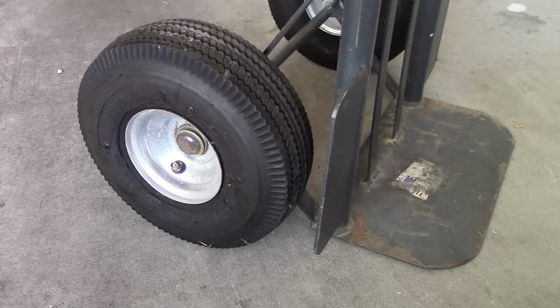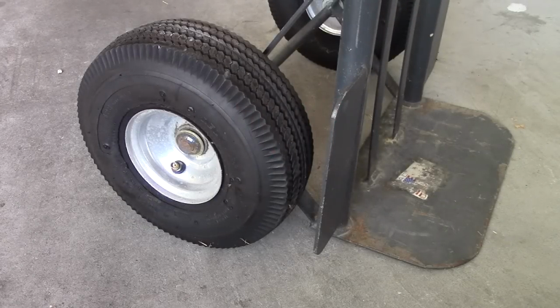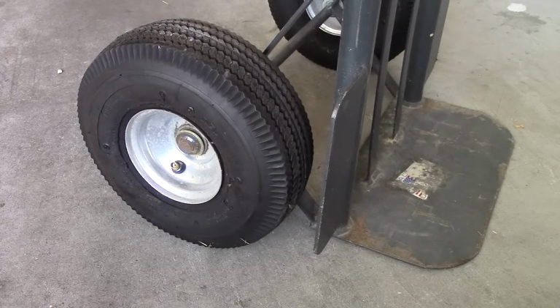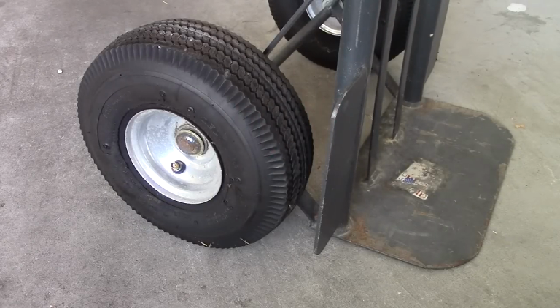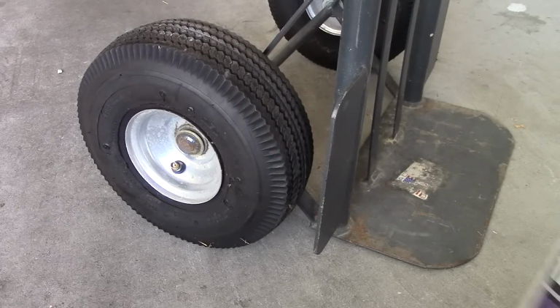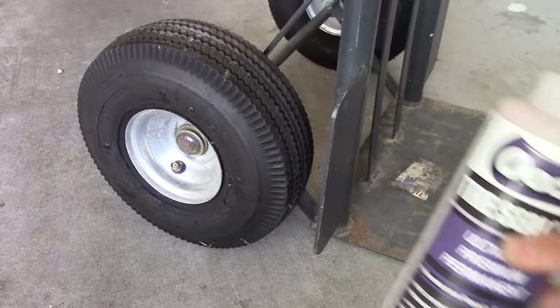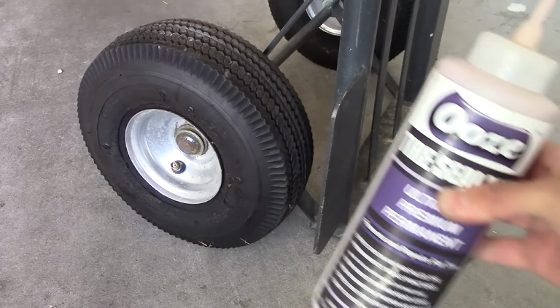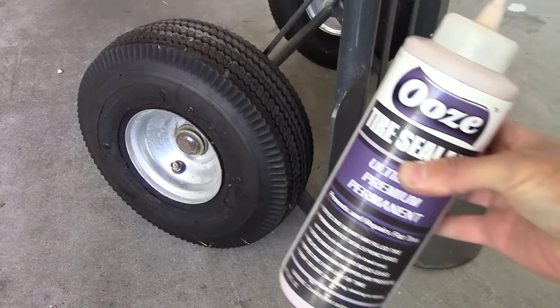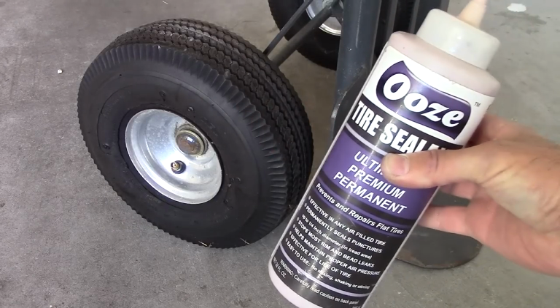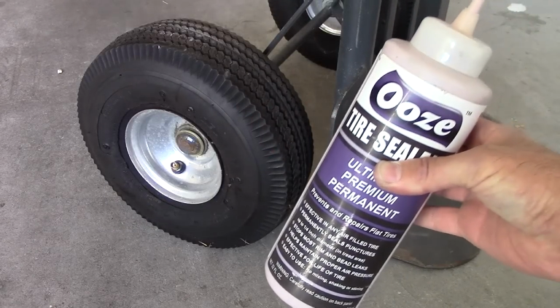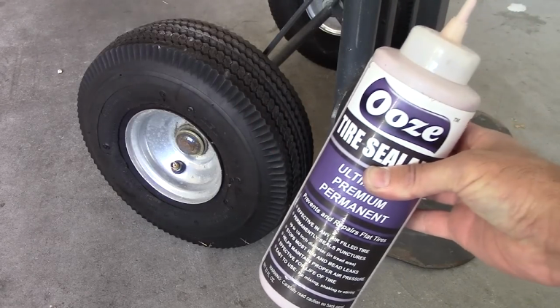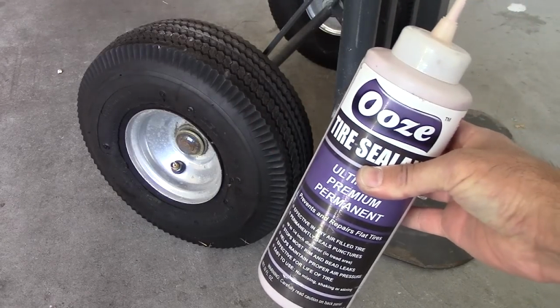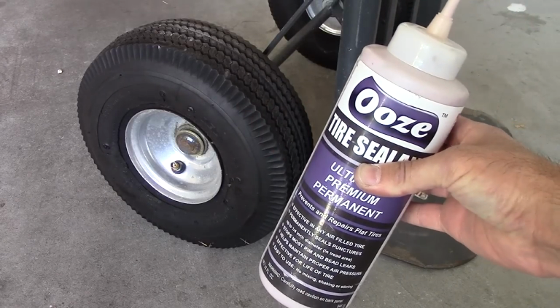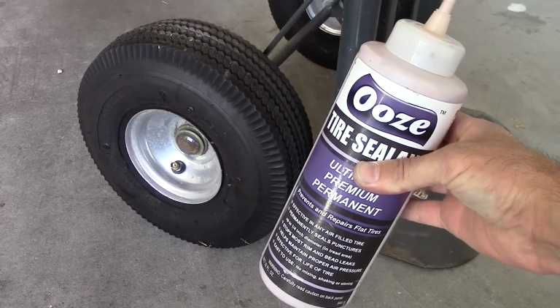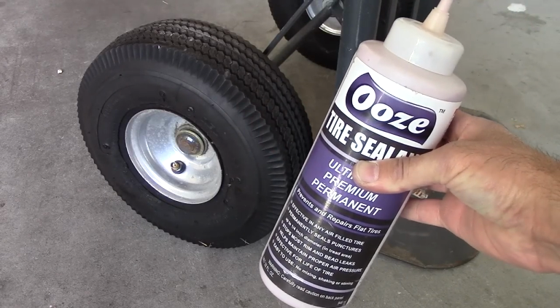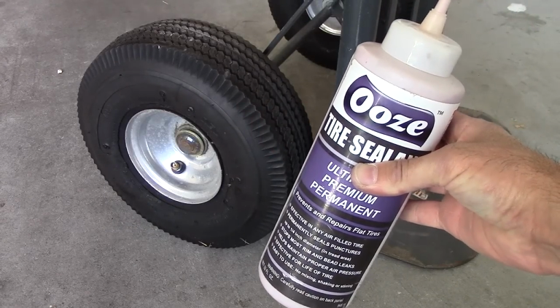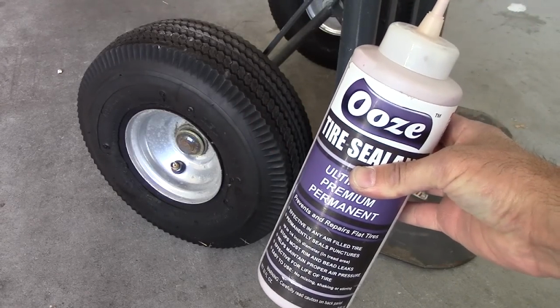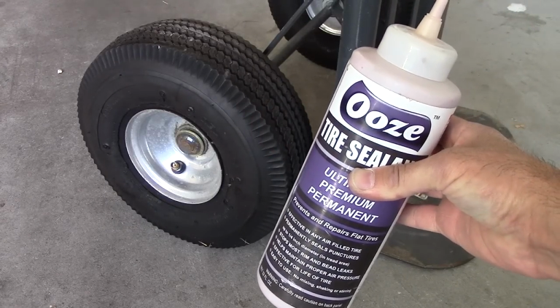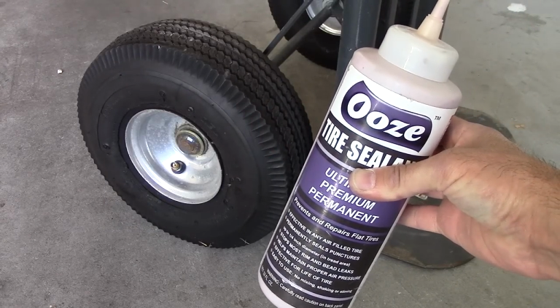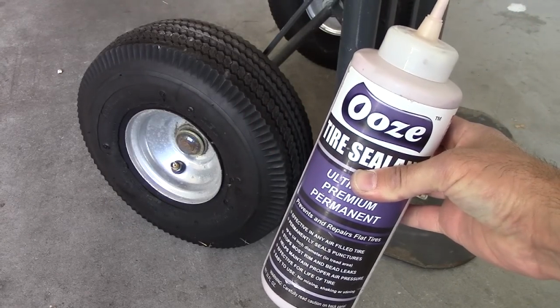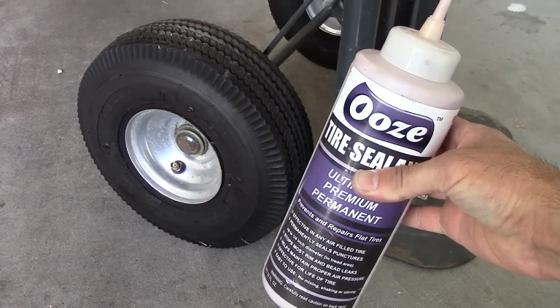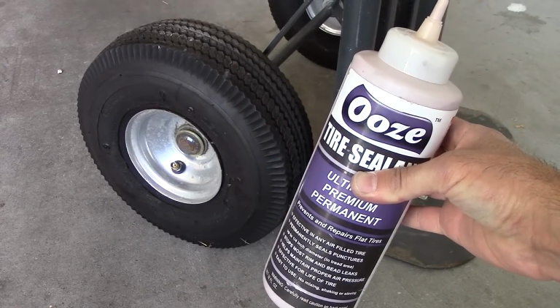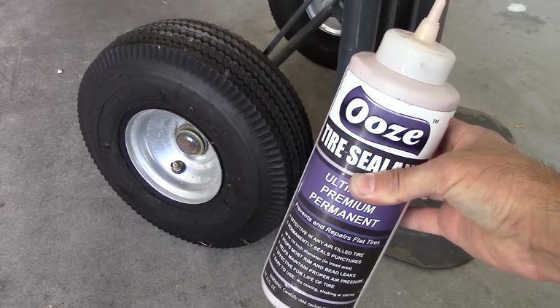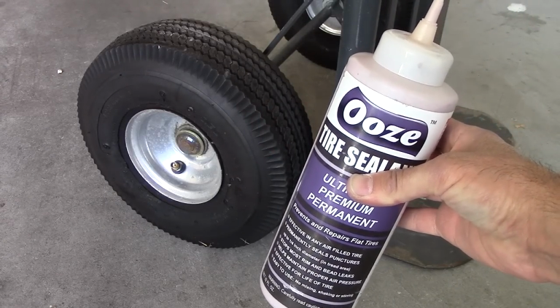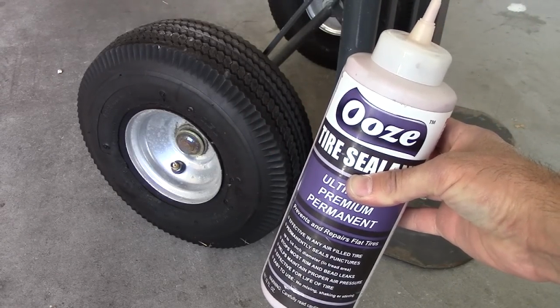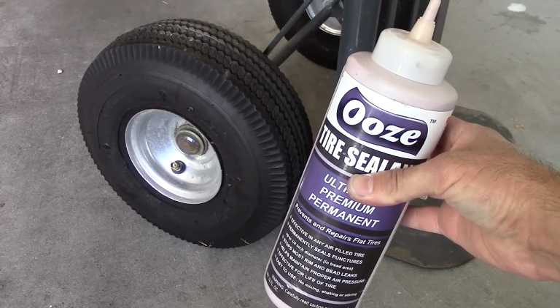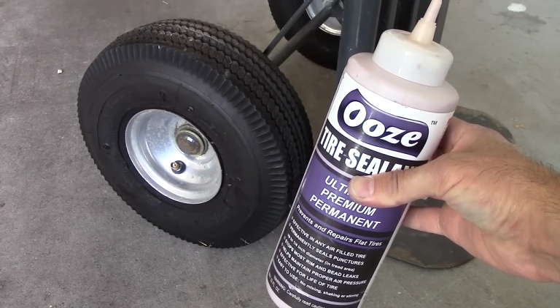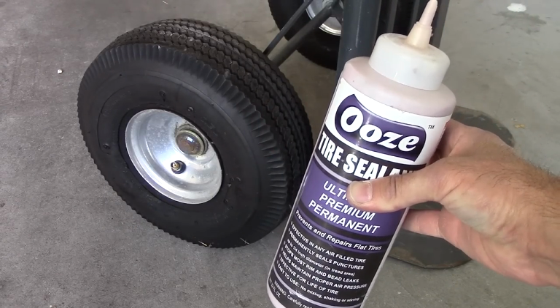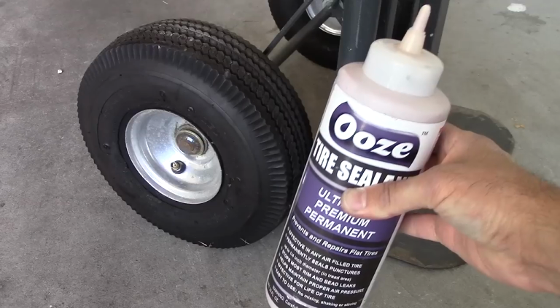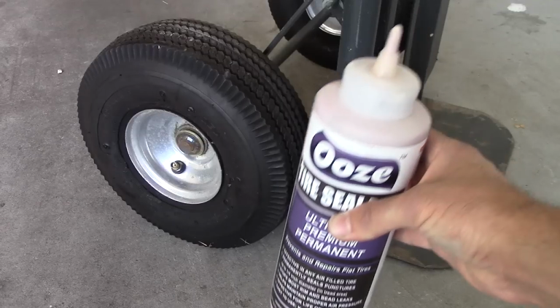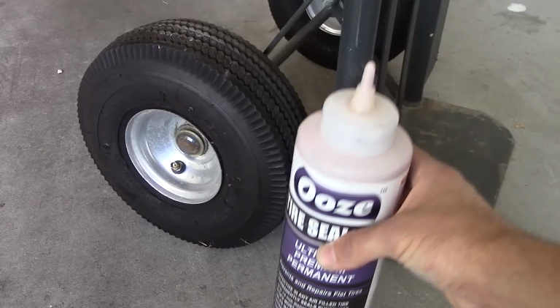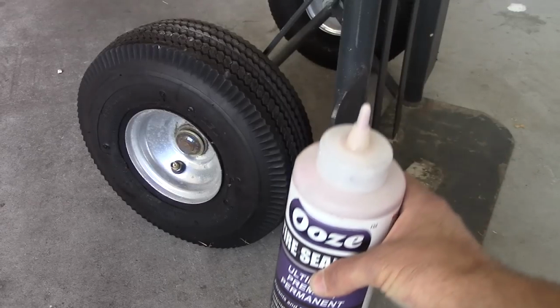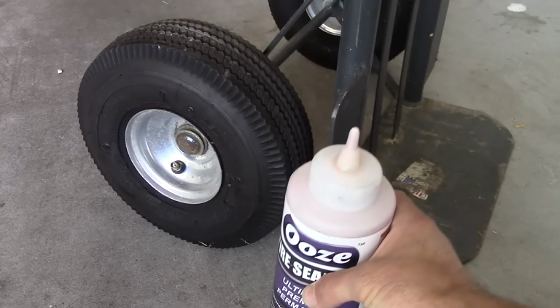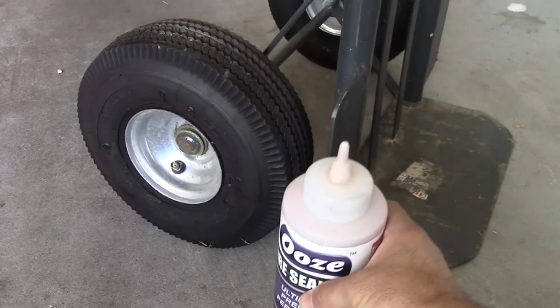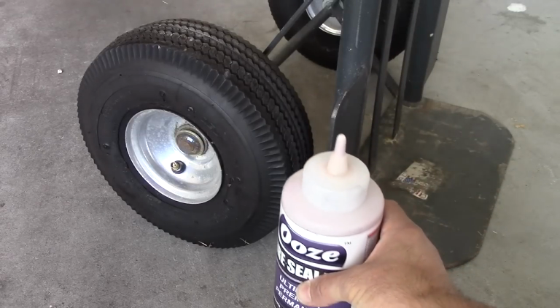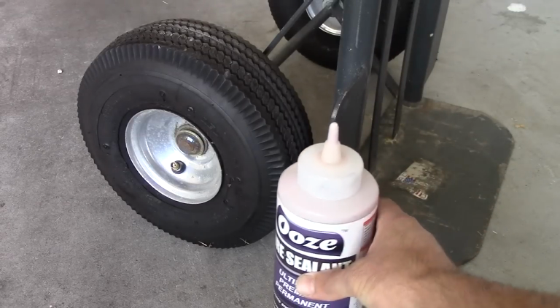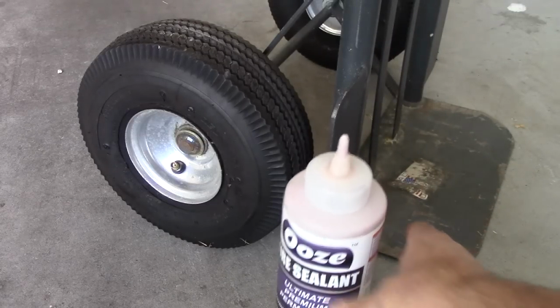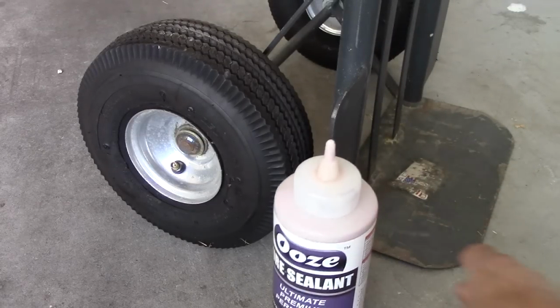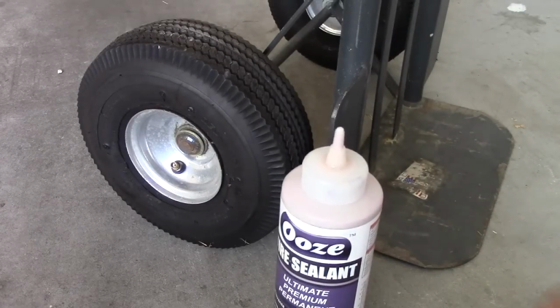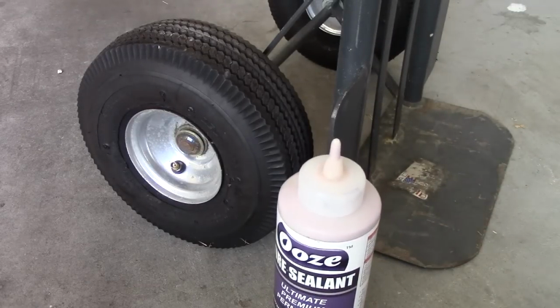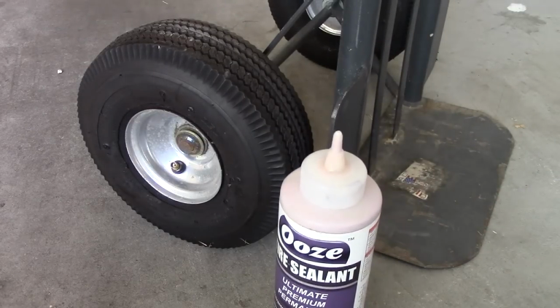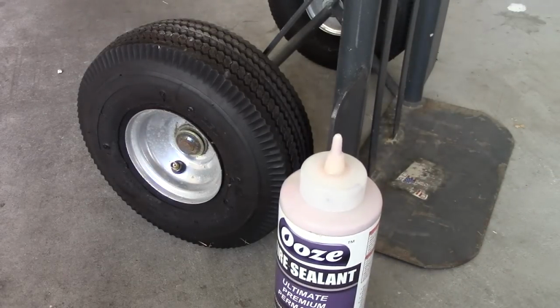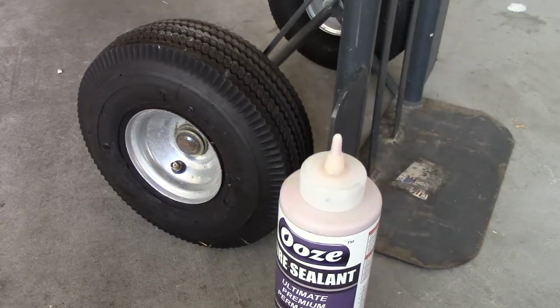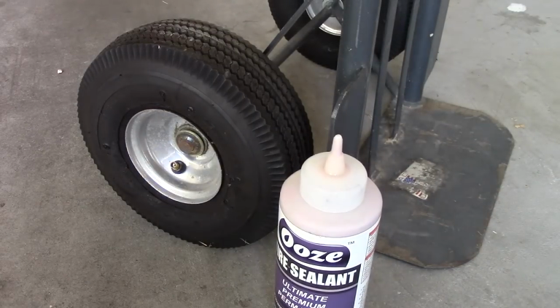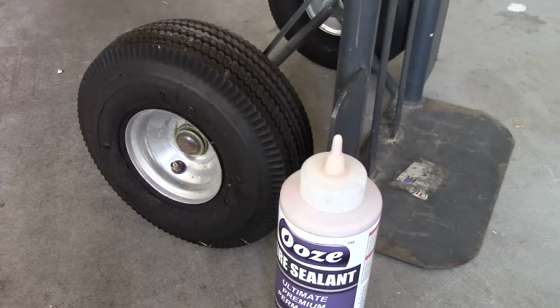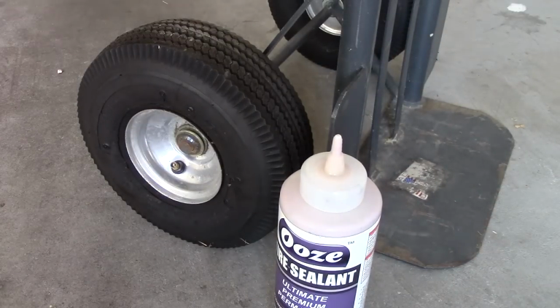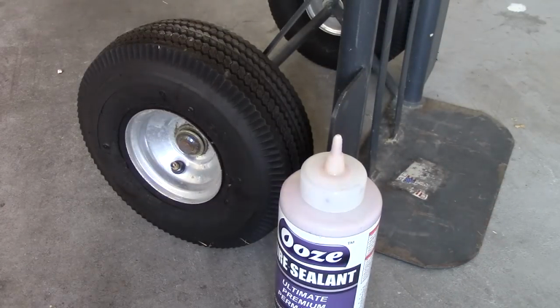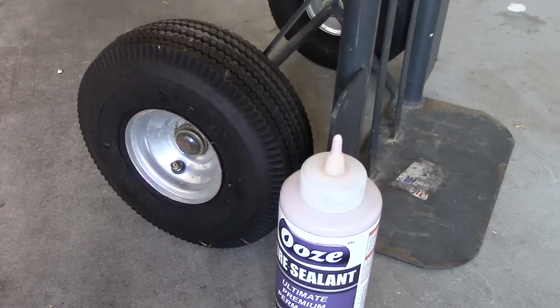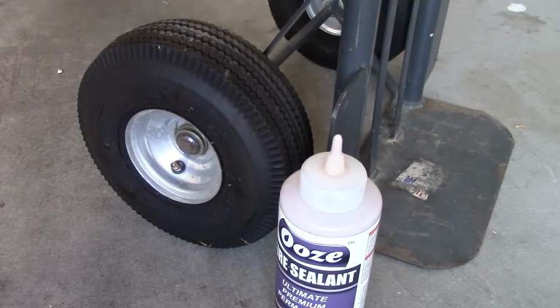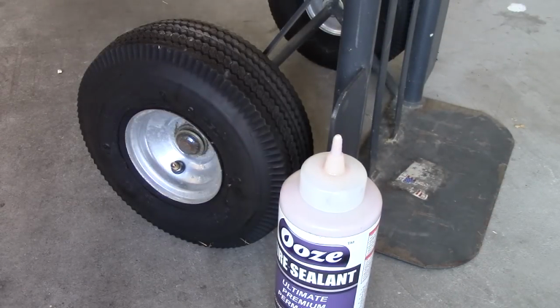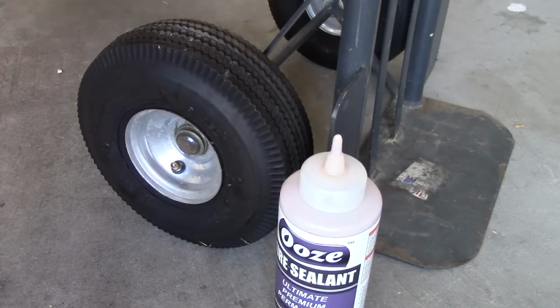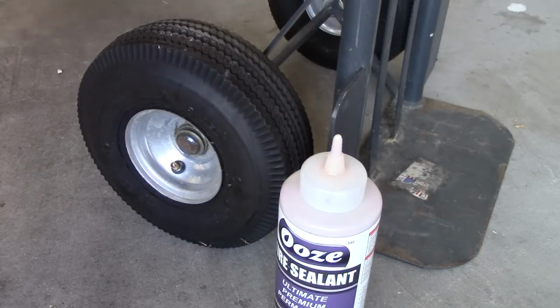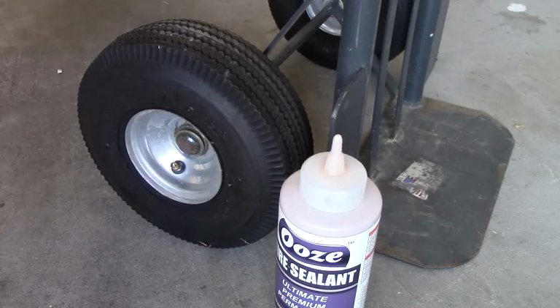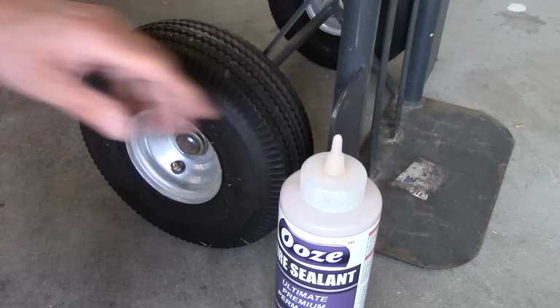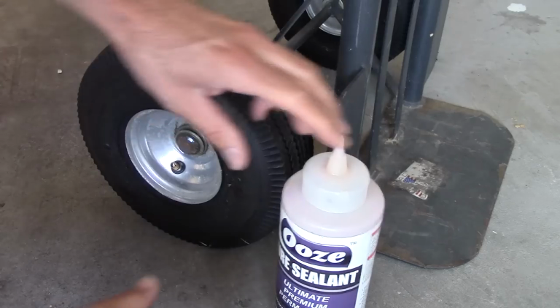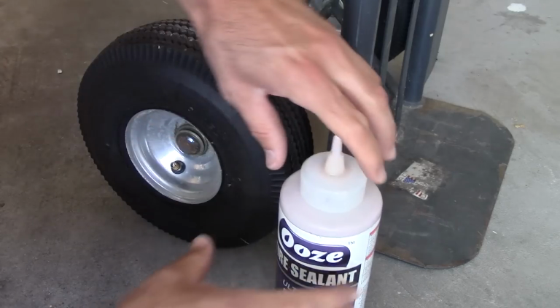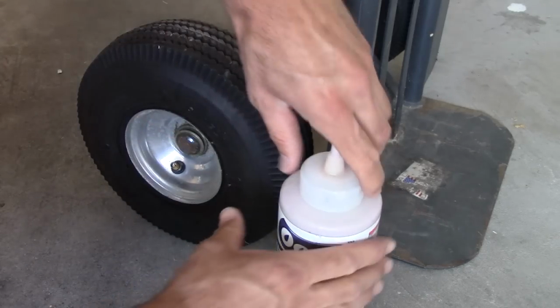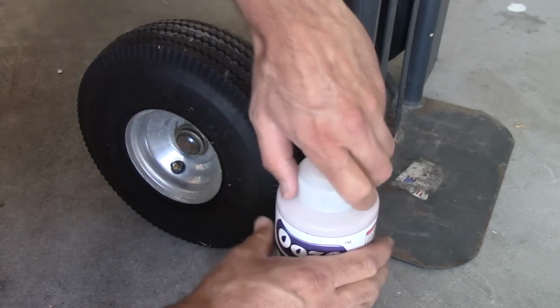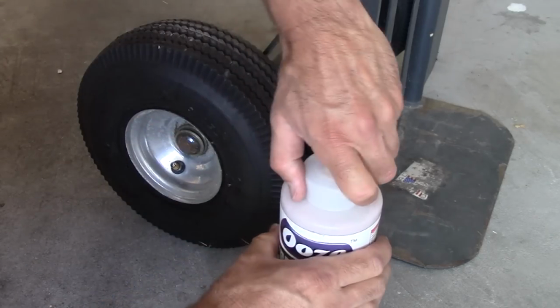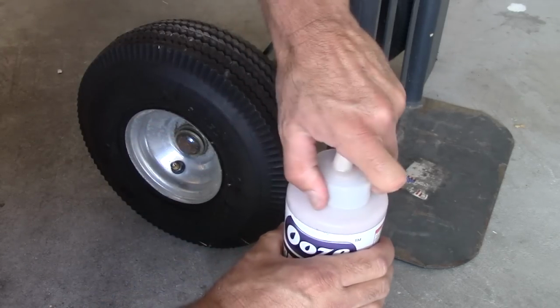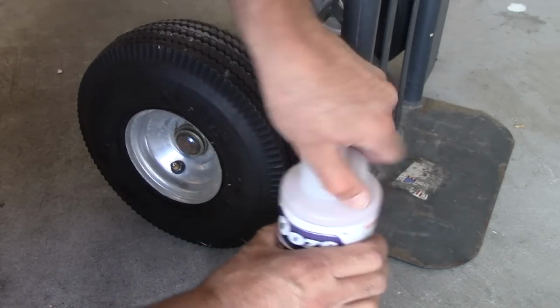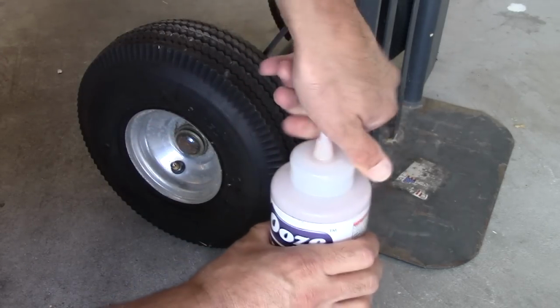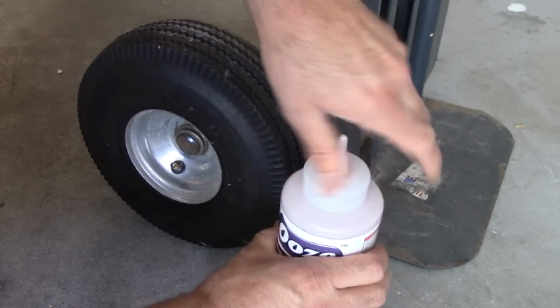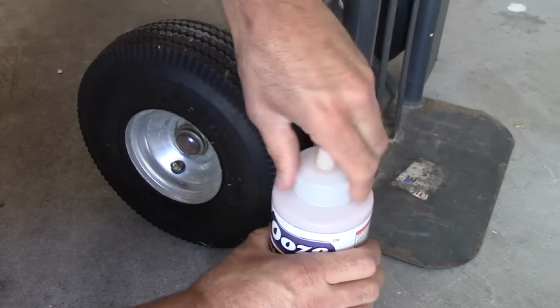Today I thought I'd try this Slime tire sealant for my hand dolly. These have tubeless tires and I can't keep the air inside.